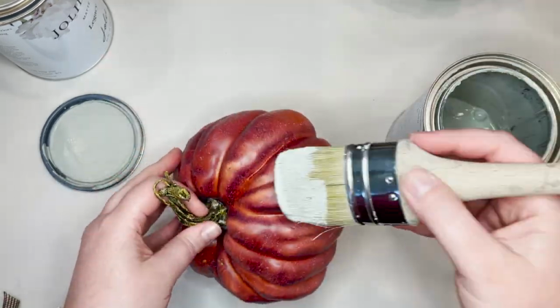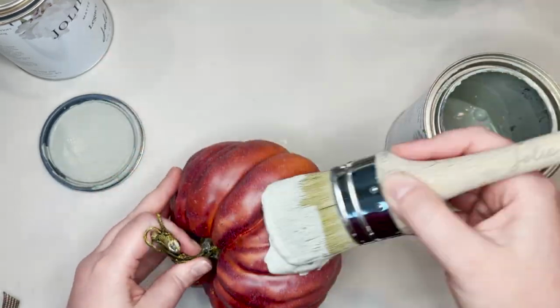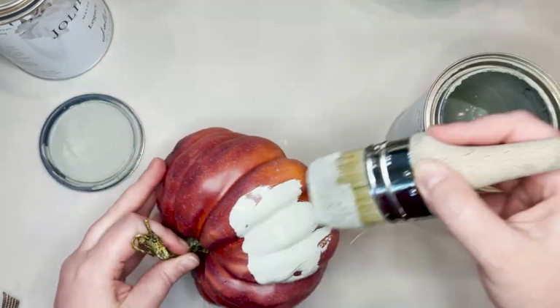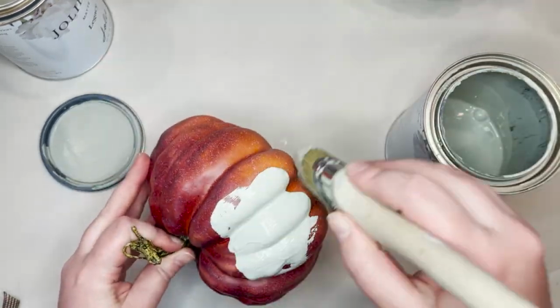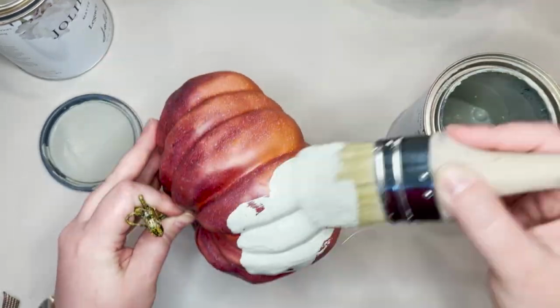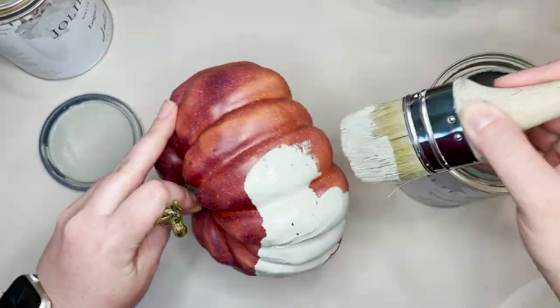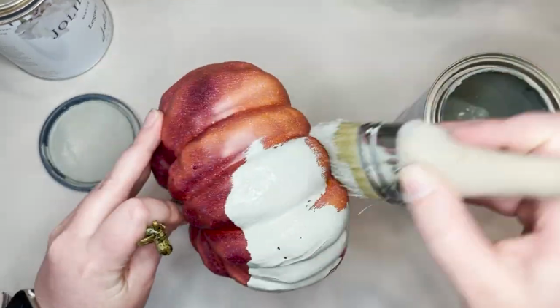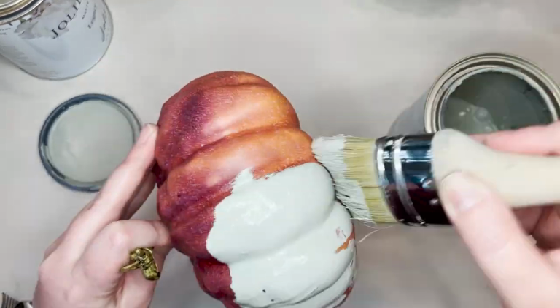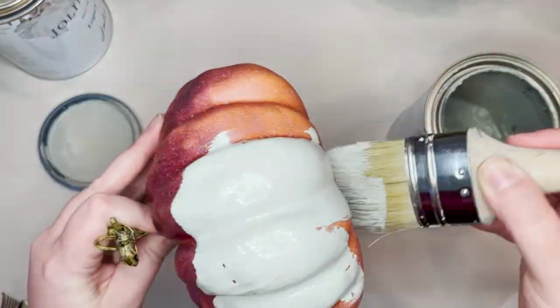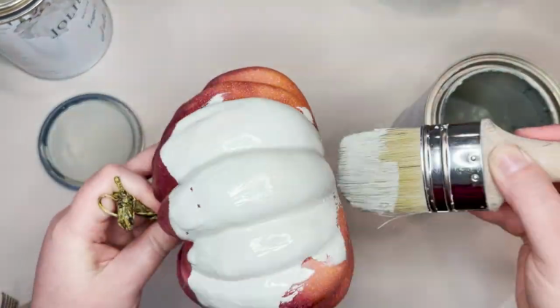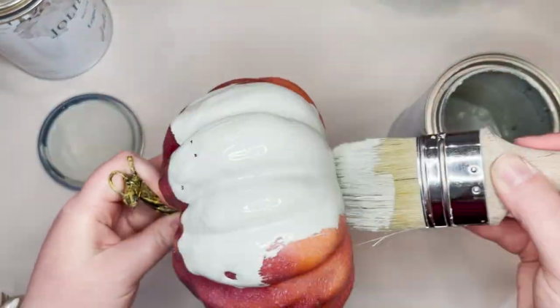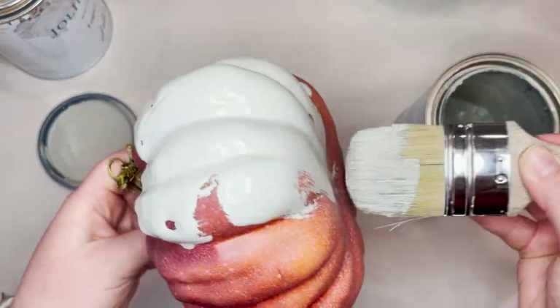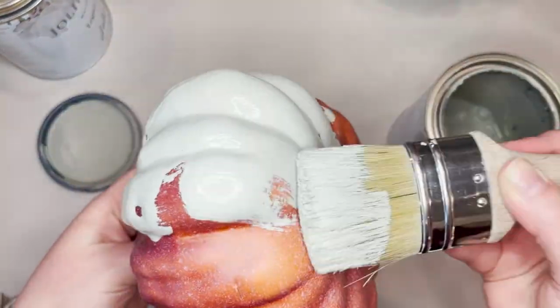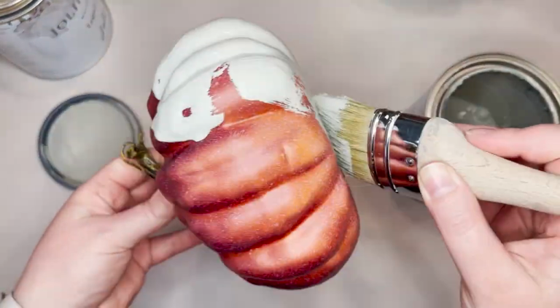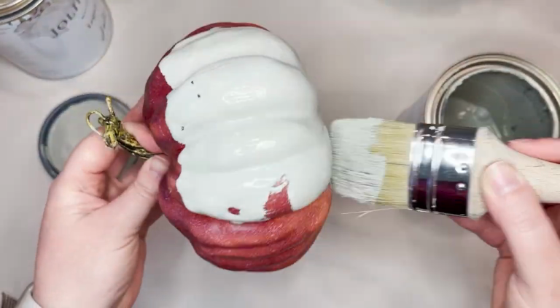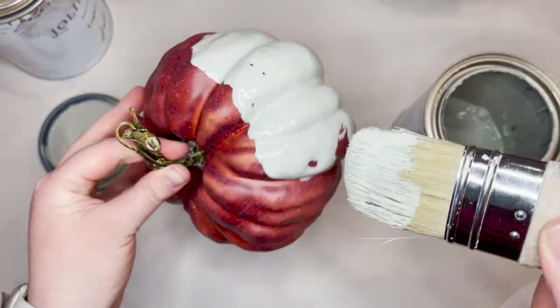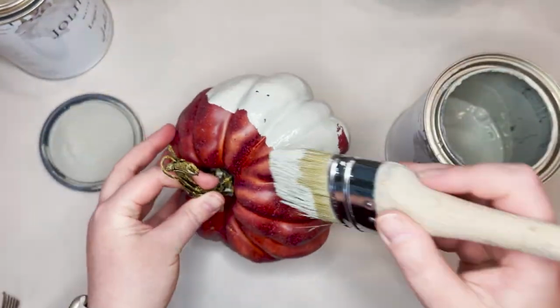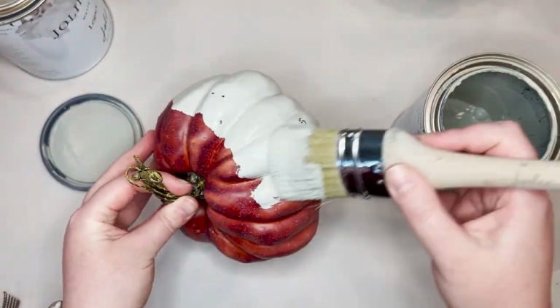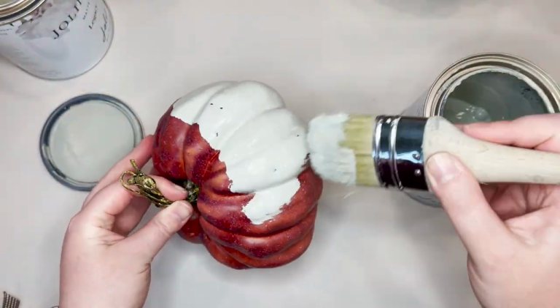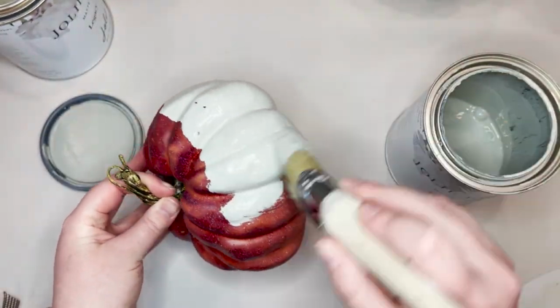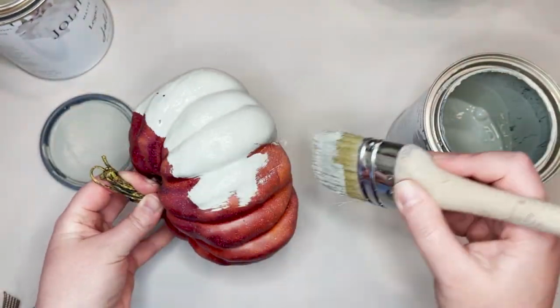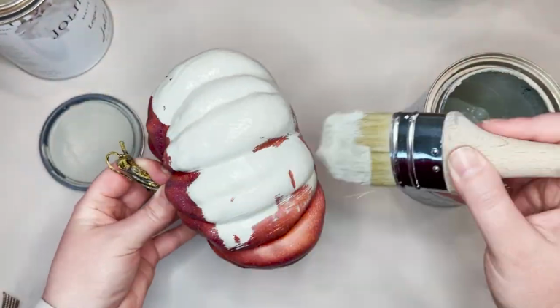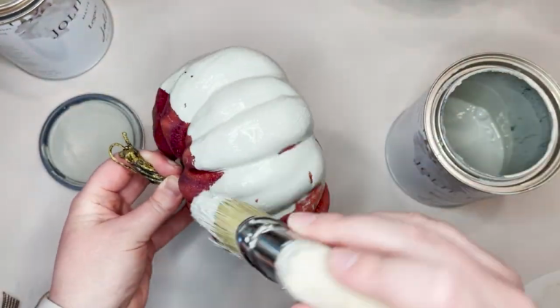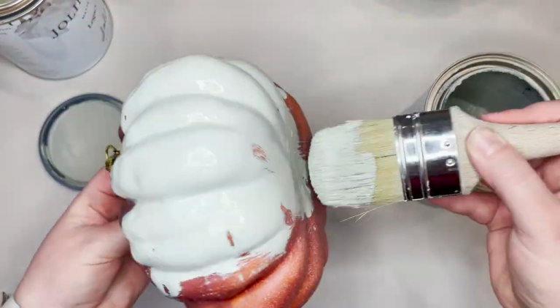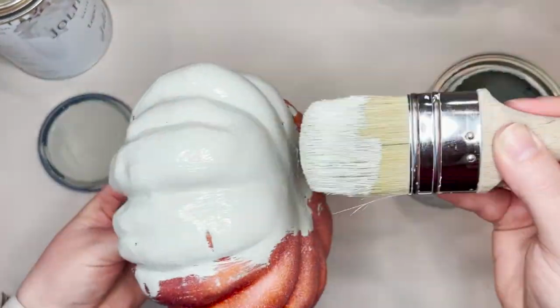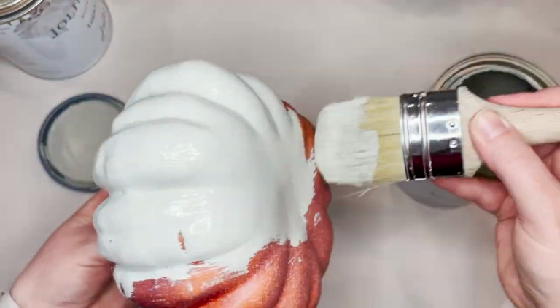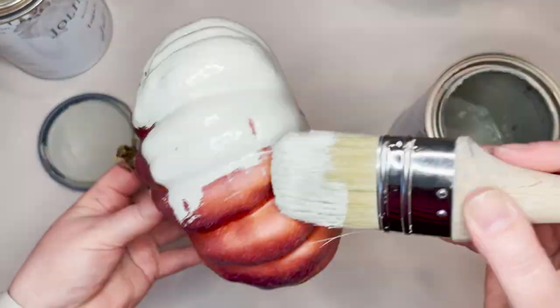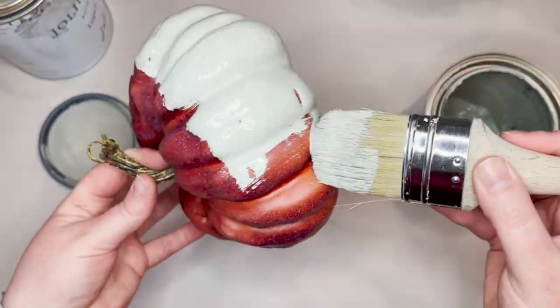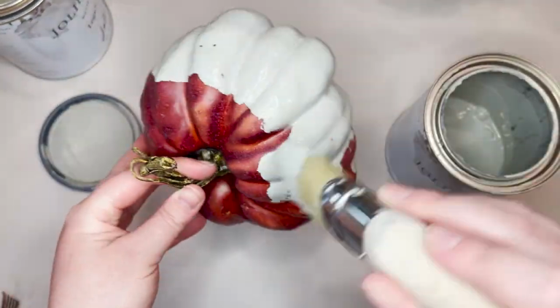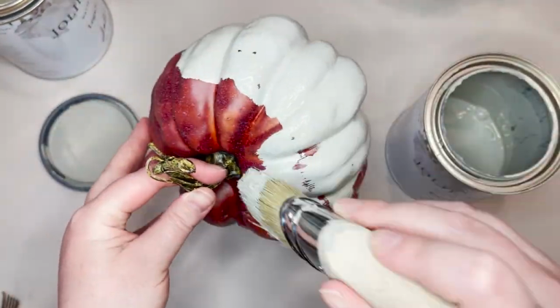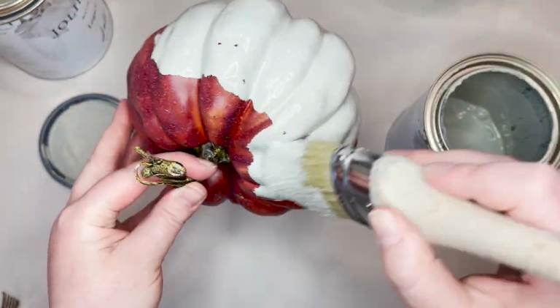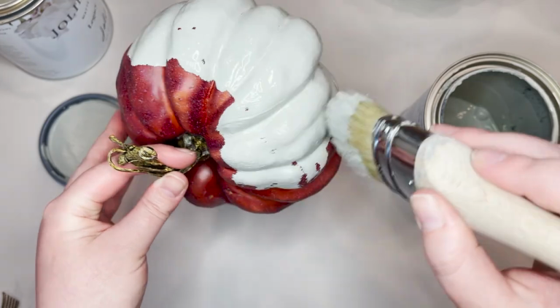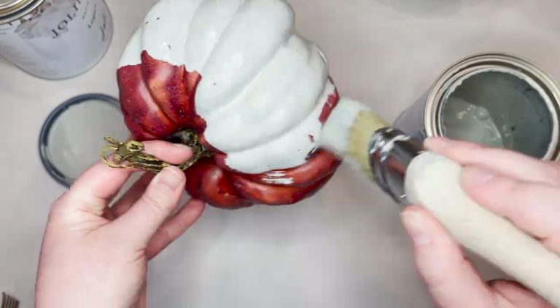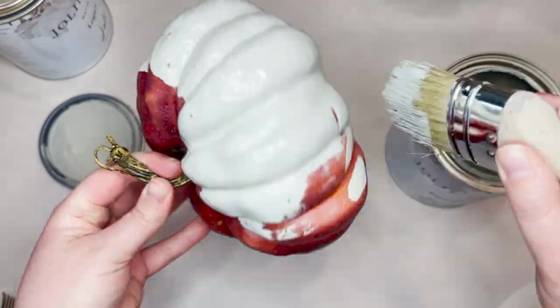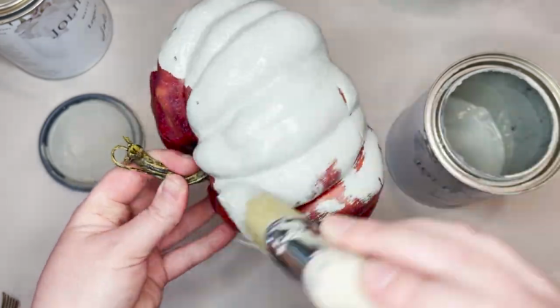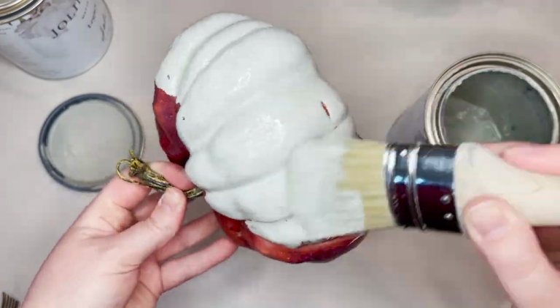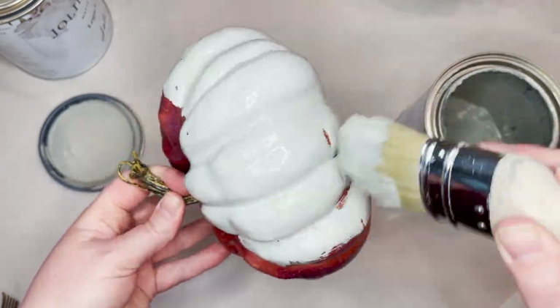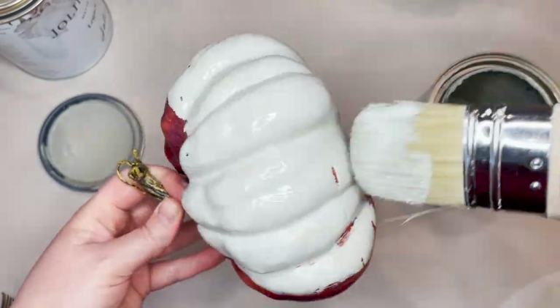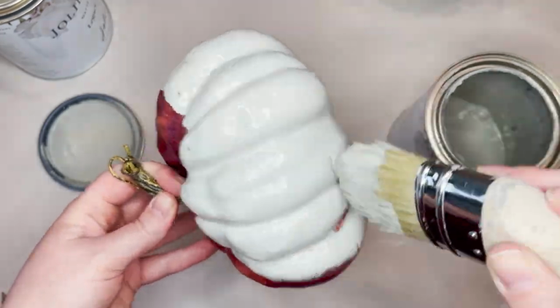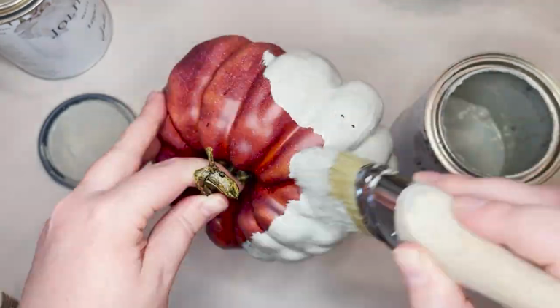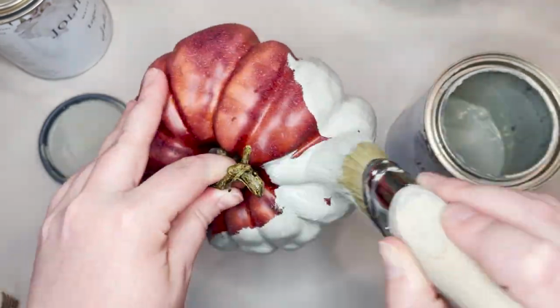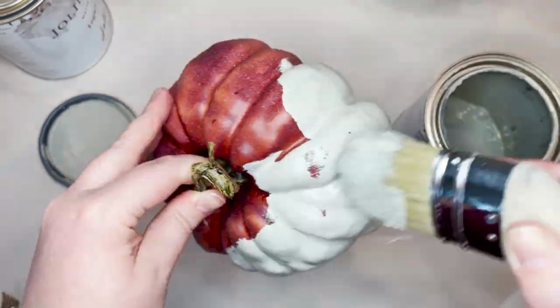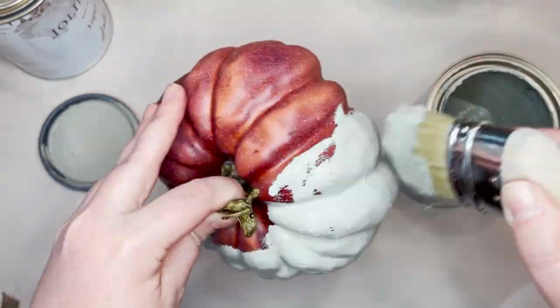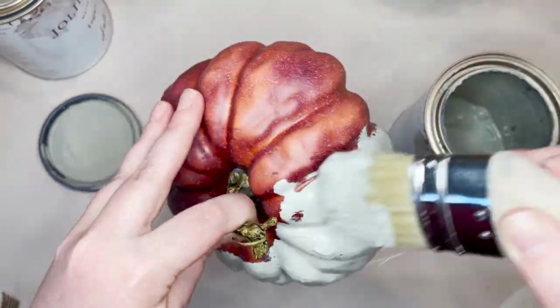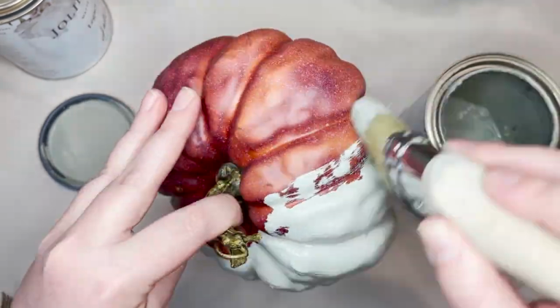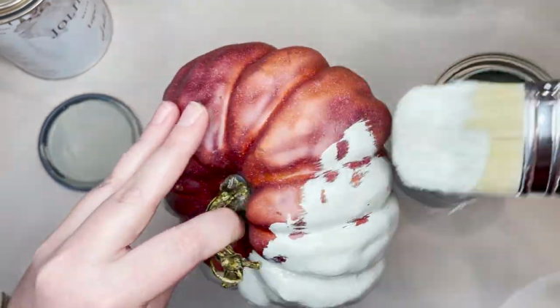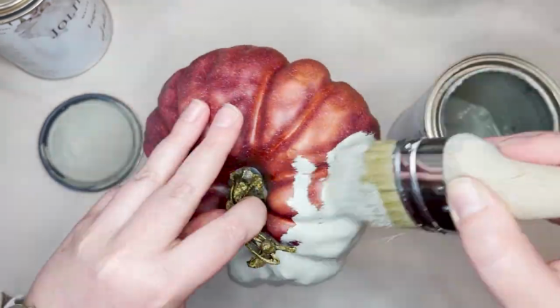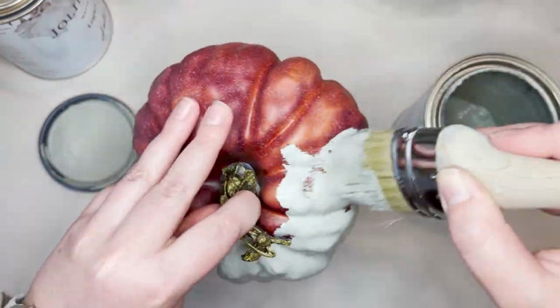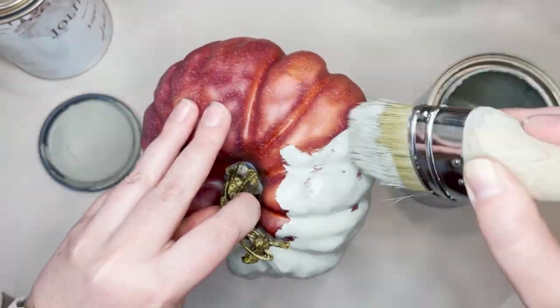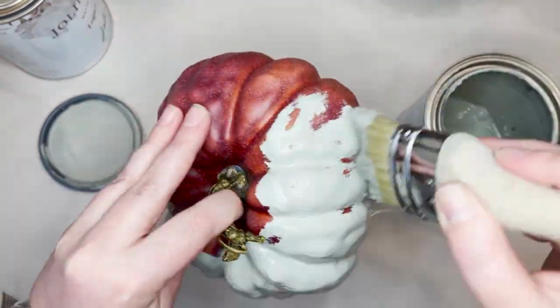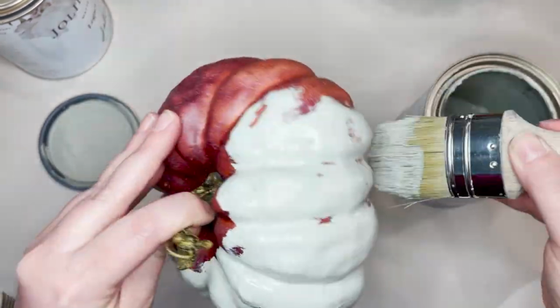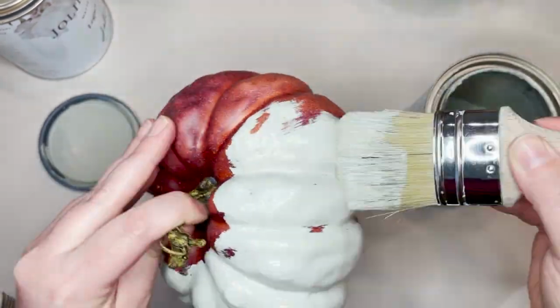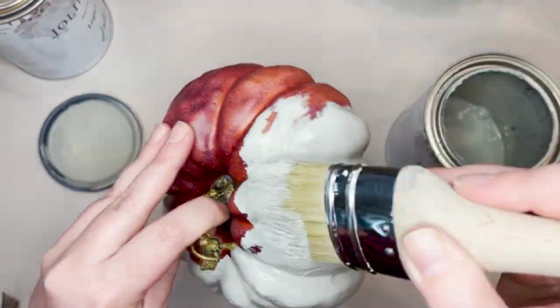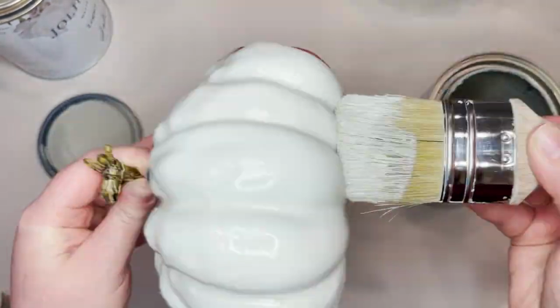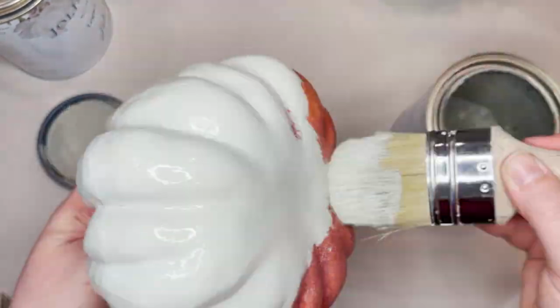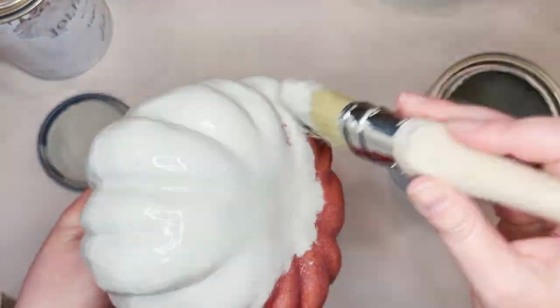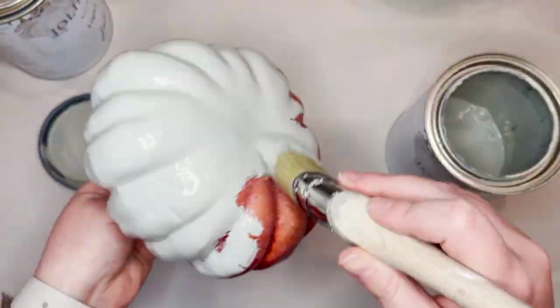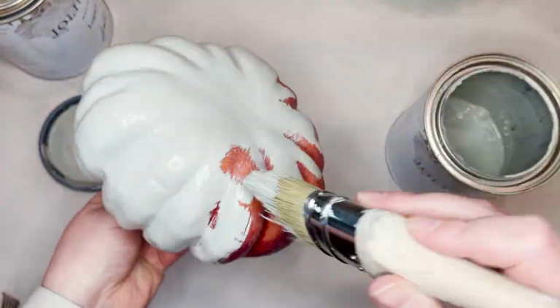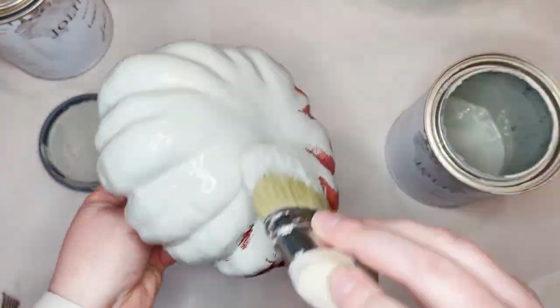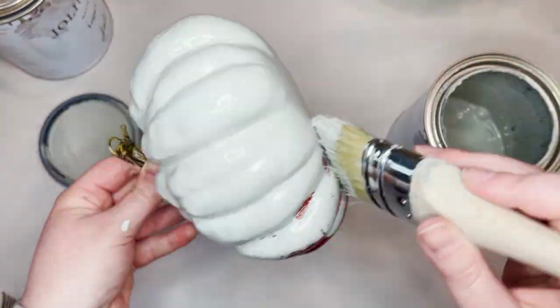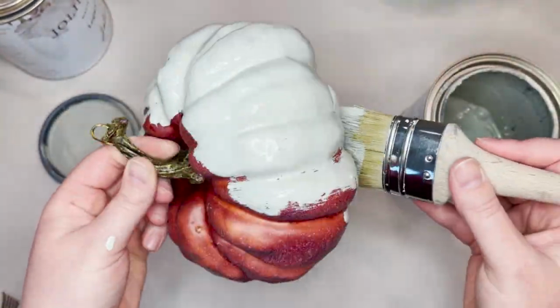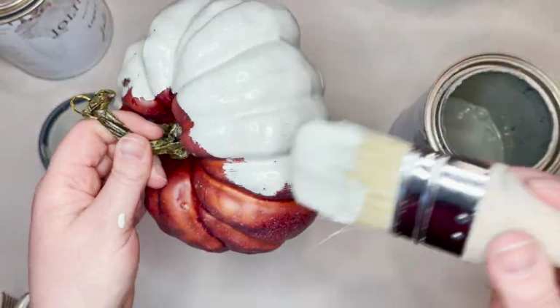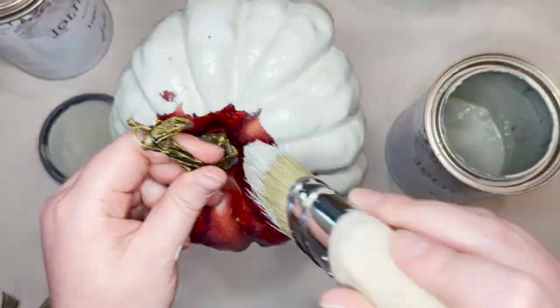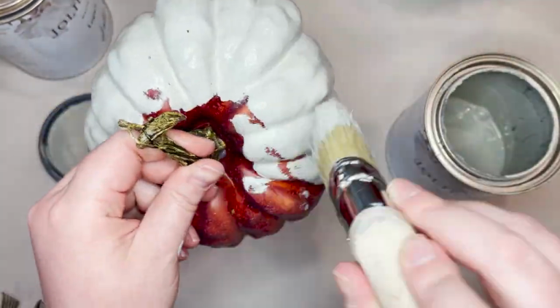On this particular pumpkin I'm just using two colors. I recommend using two colors — it just keeps it a little bit easier.